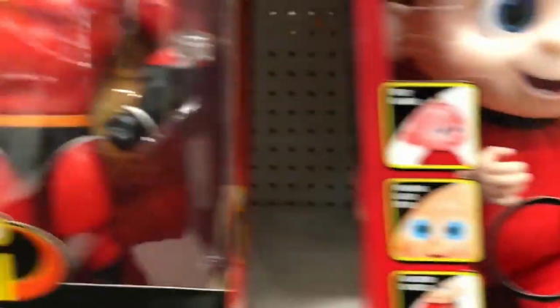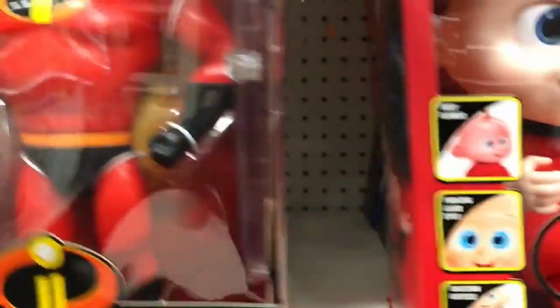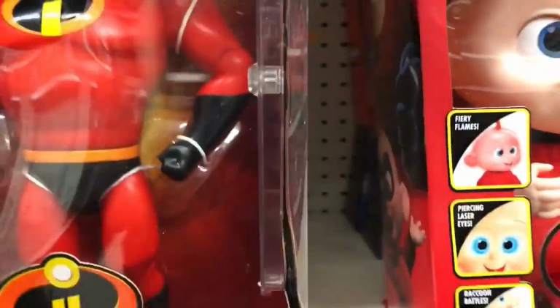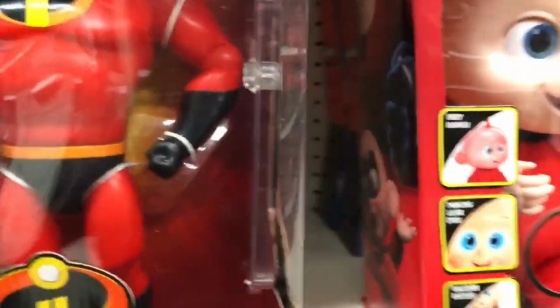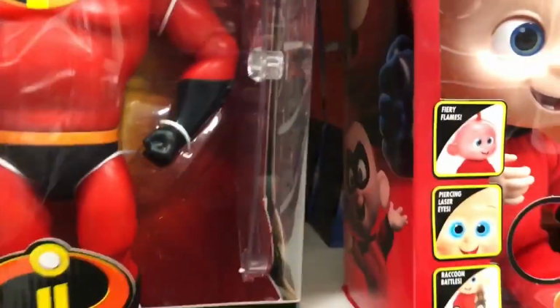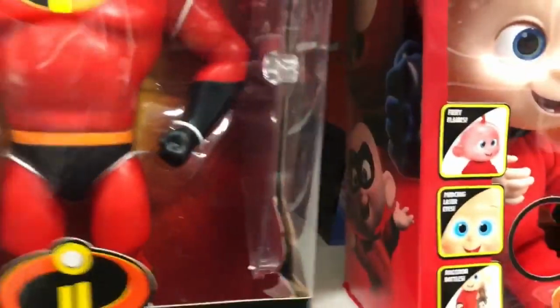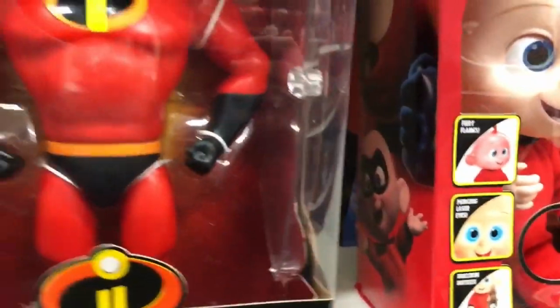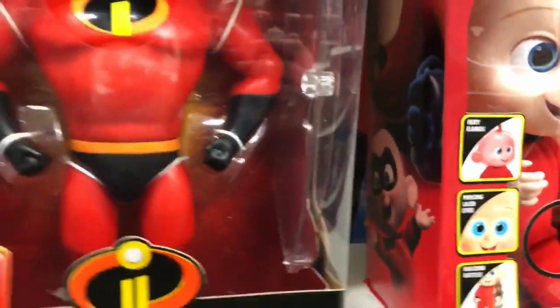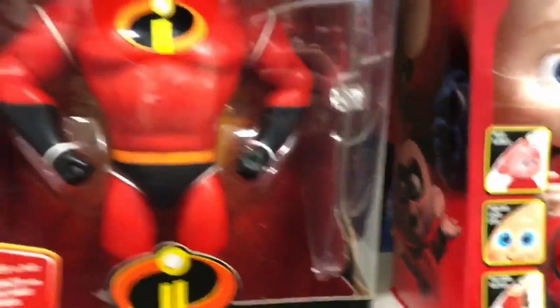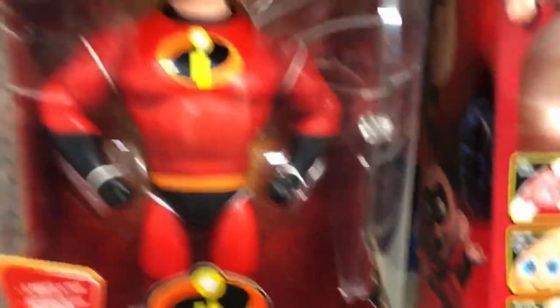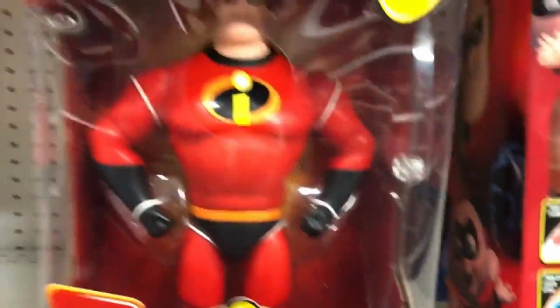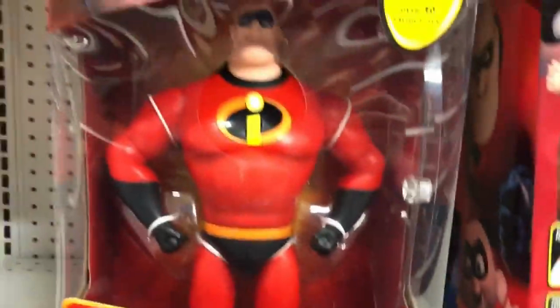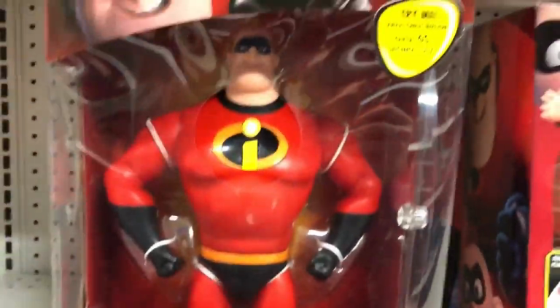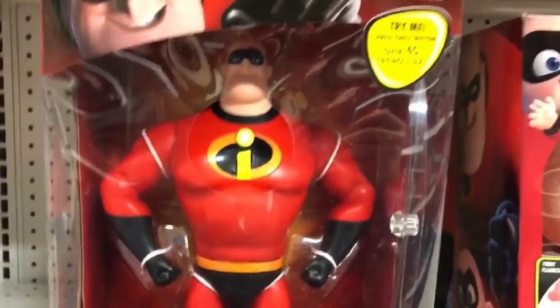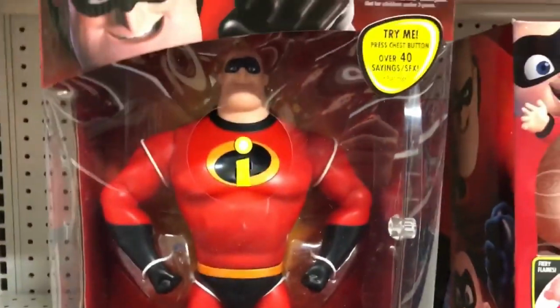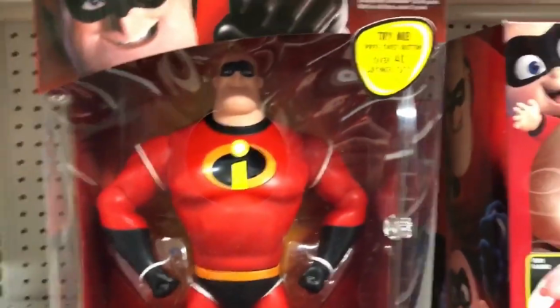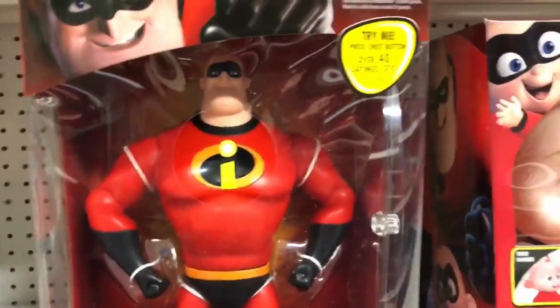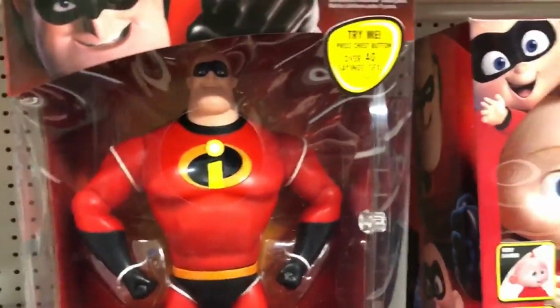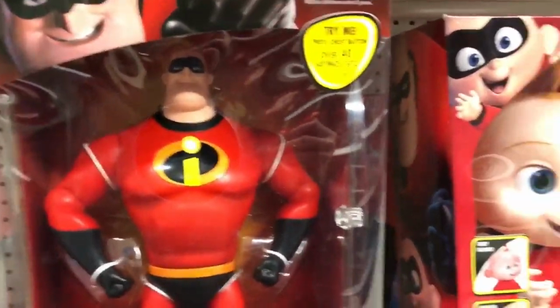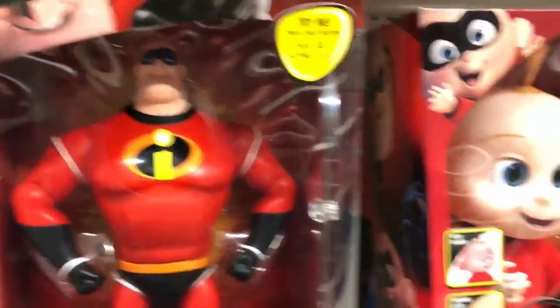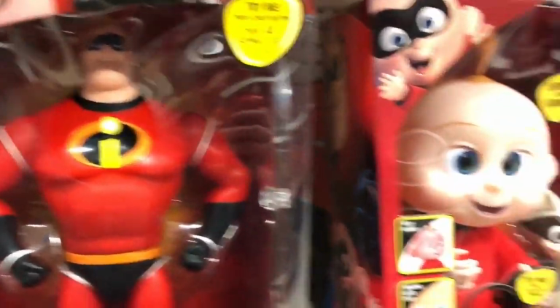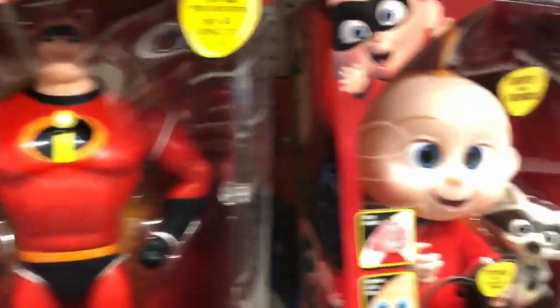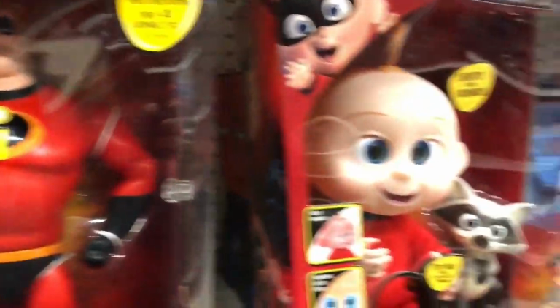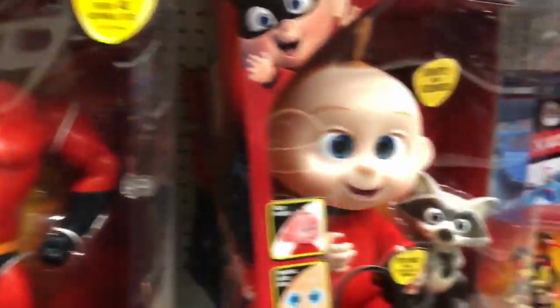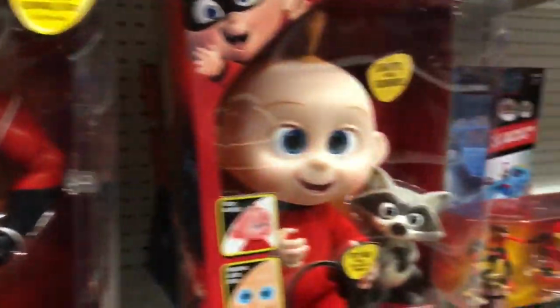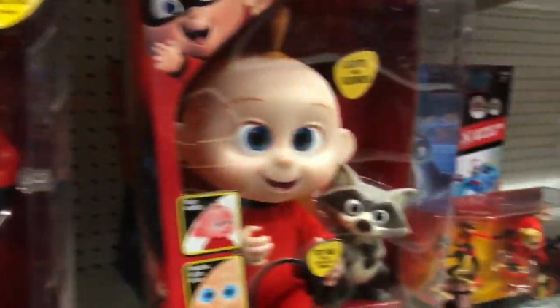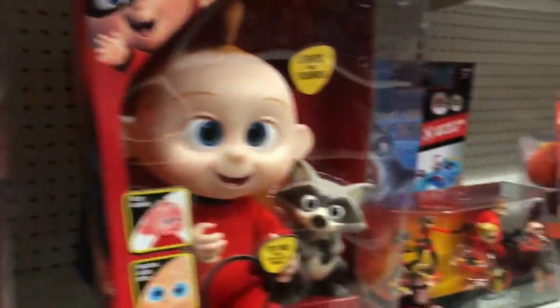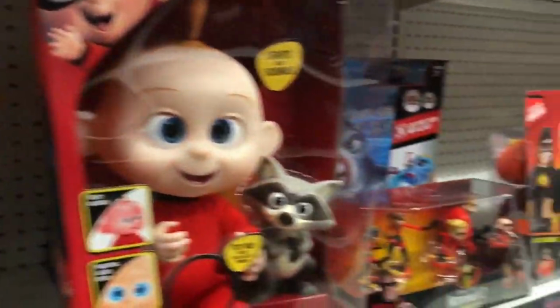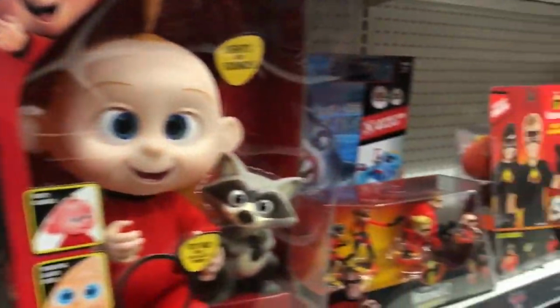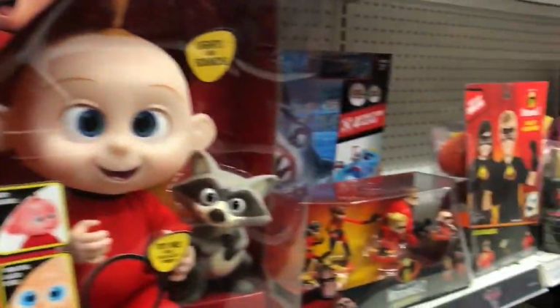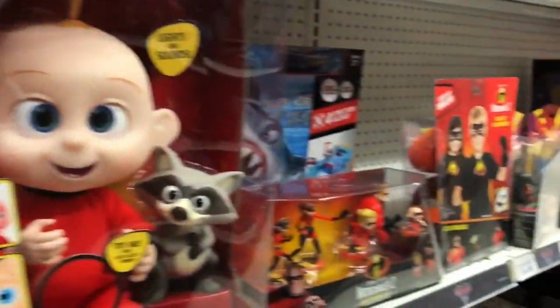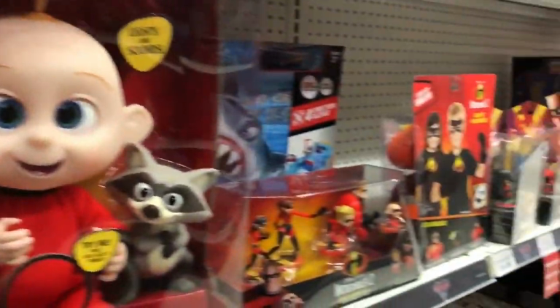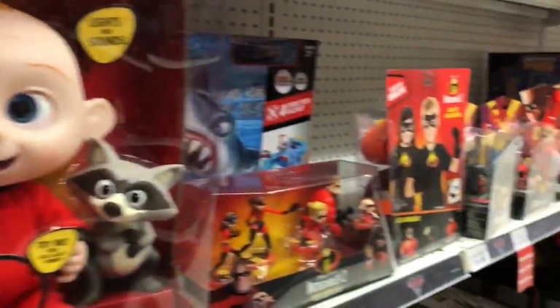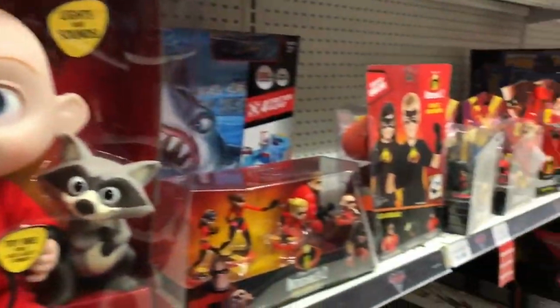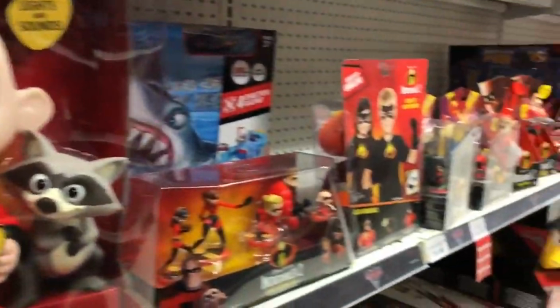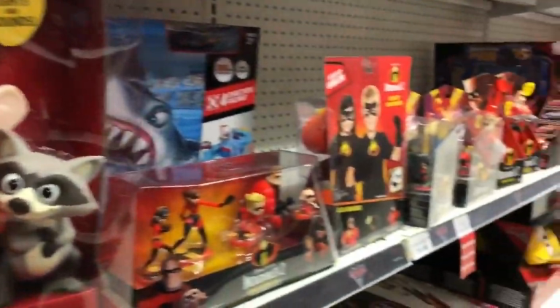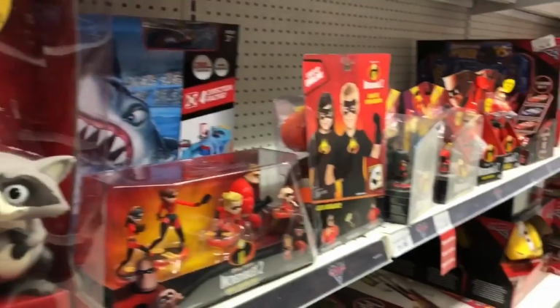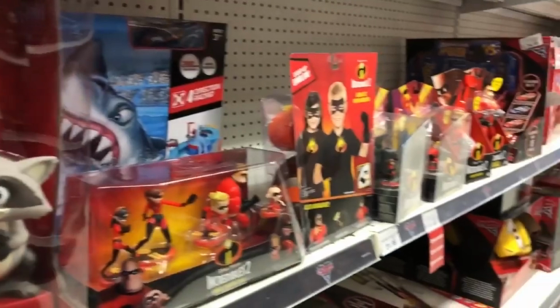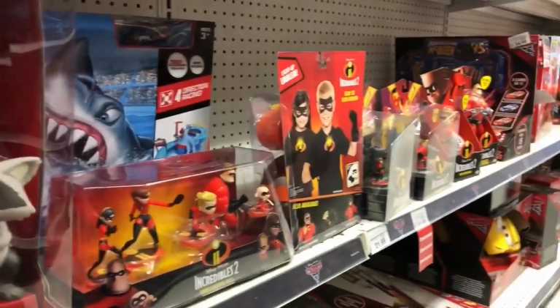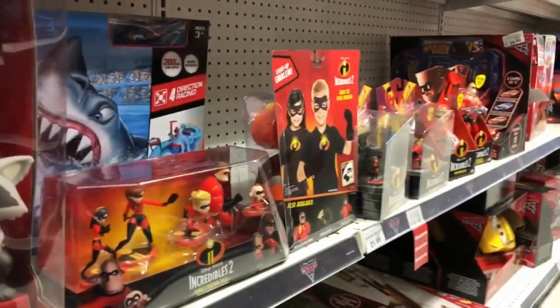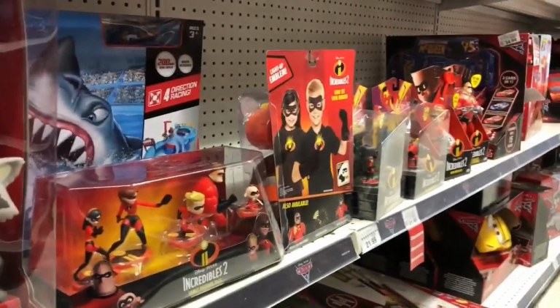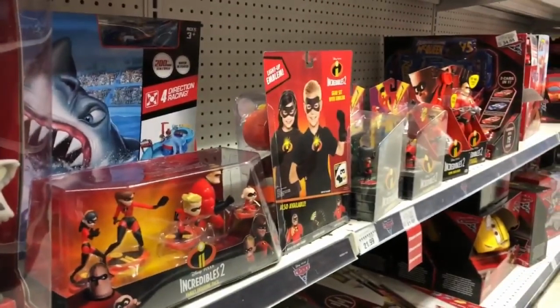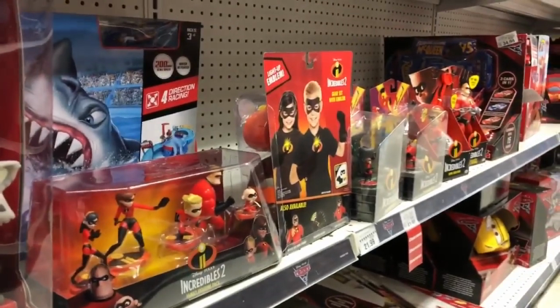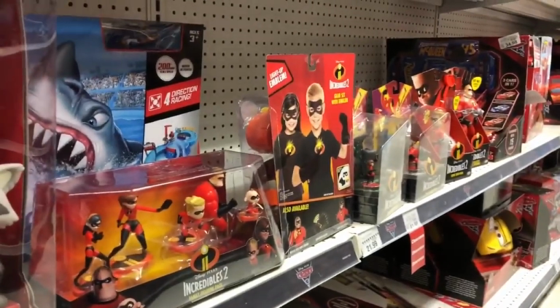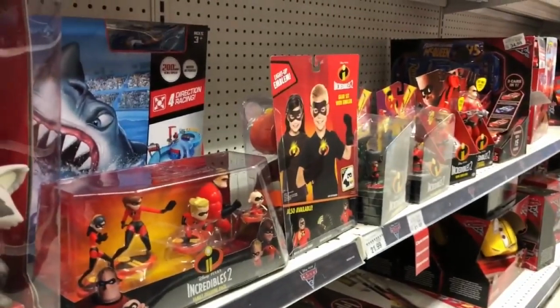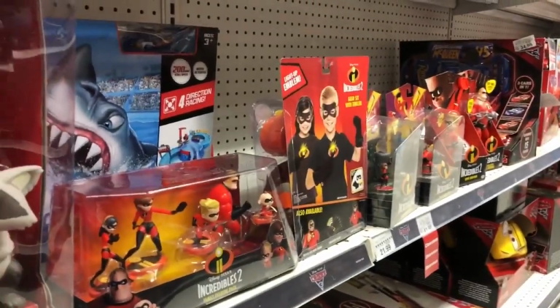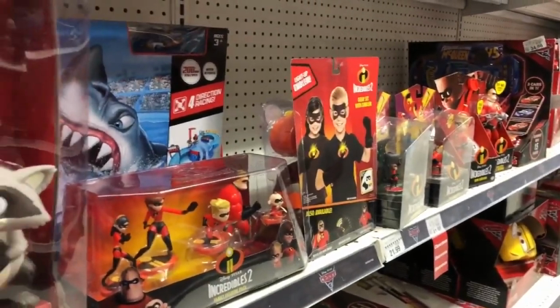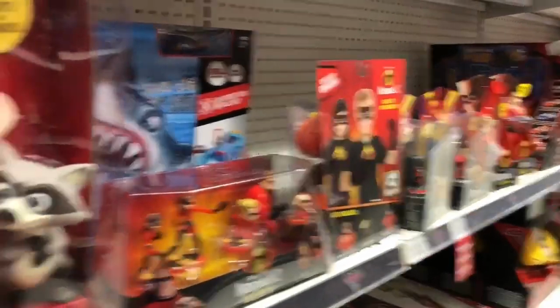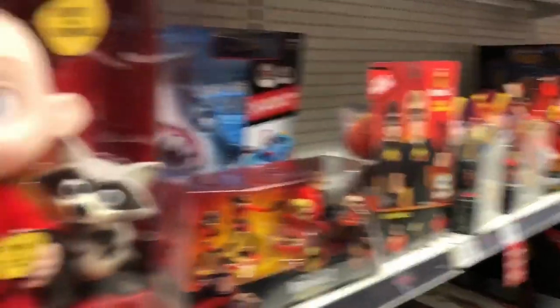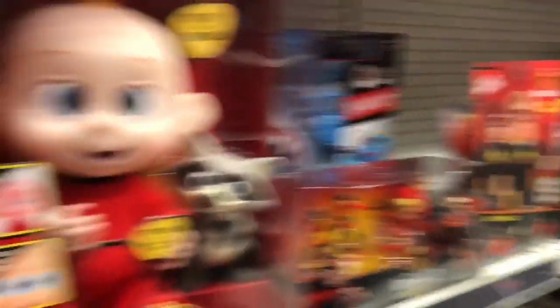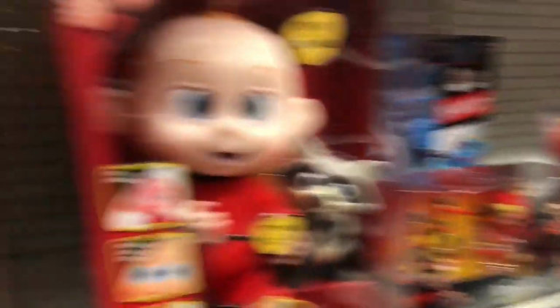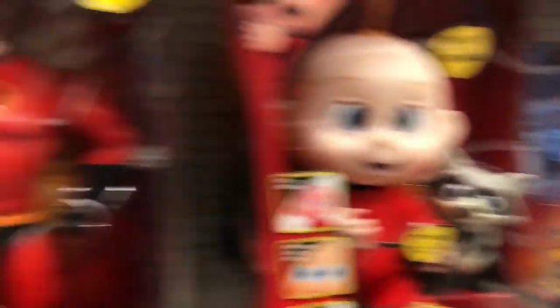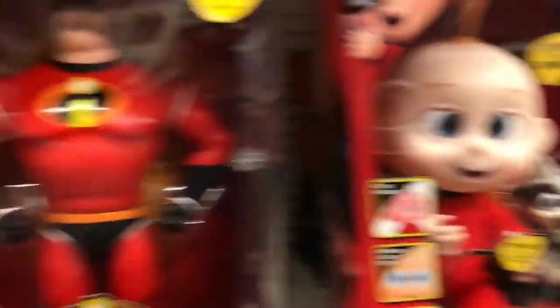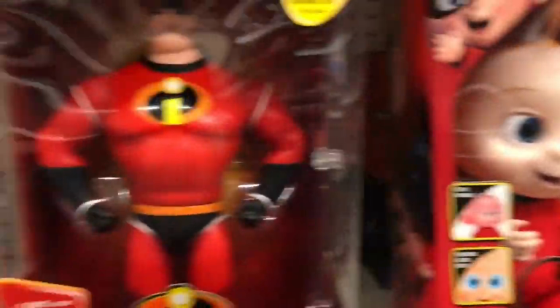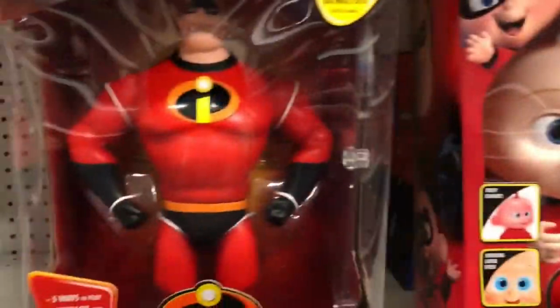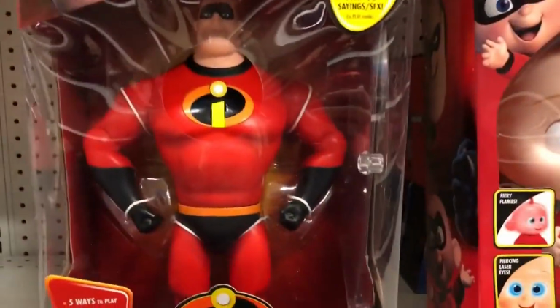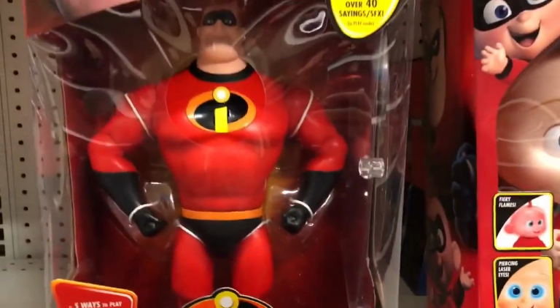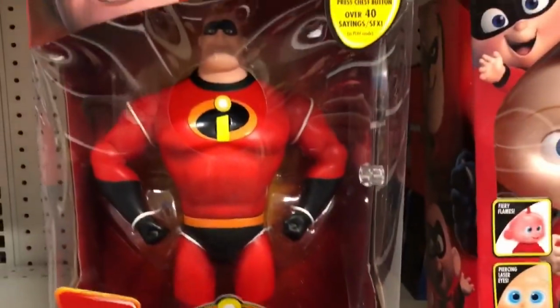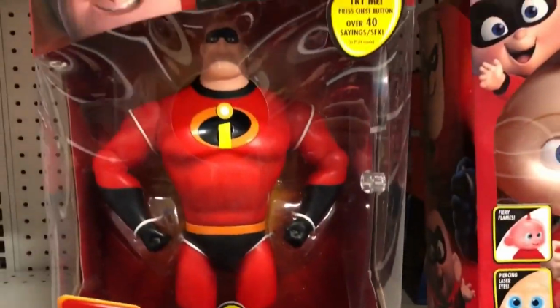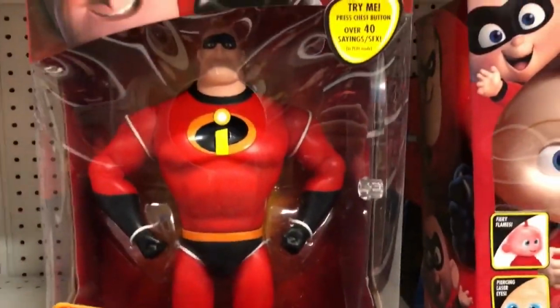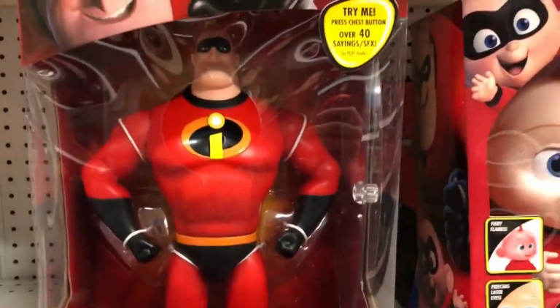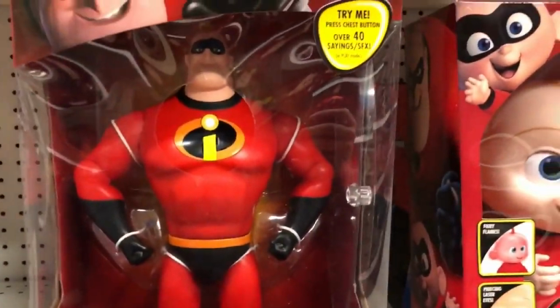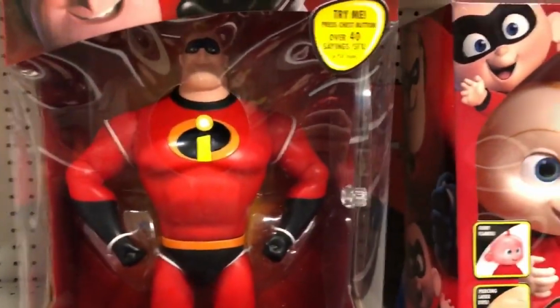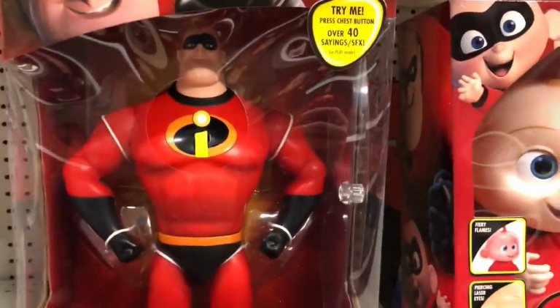Be sure to stay tuned to PixarPost.com for all the latest Pixar news, and we're going to pick up some more of these and do a larger video review of them soon. So stay tuned.